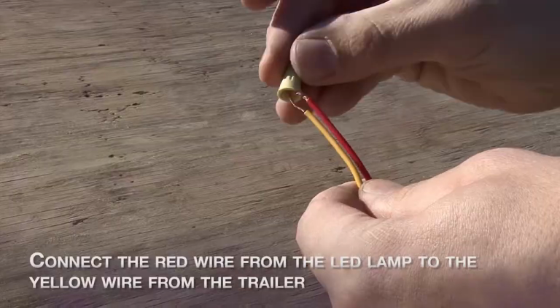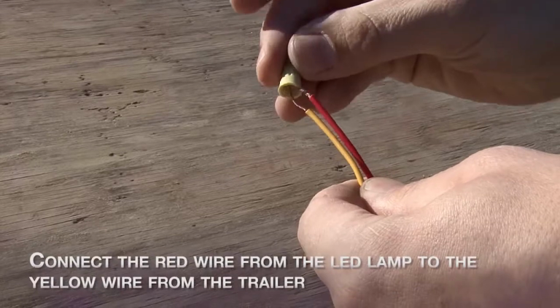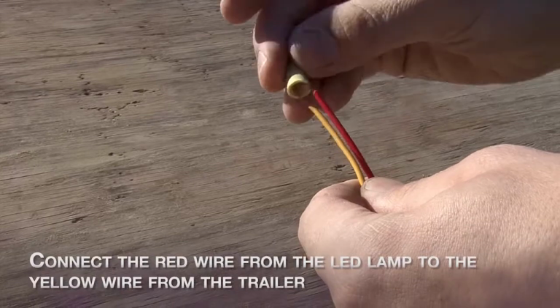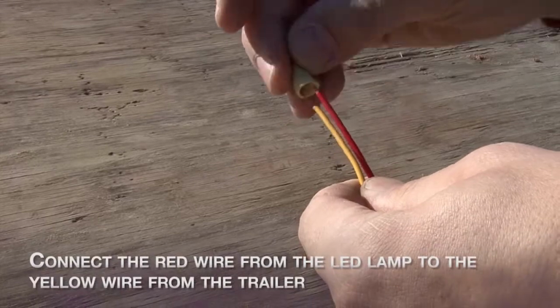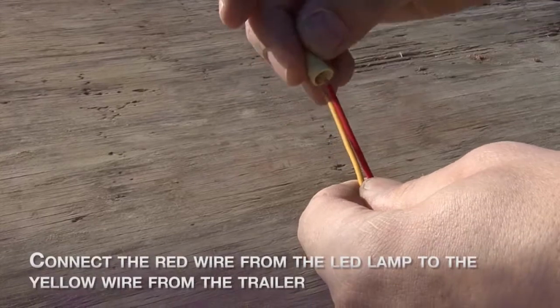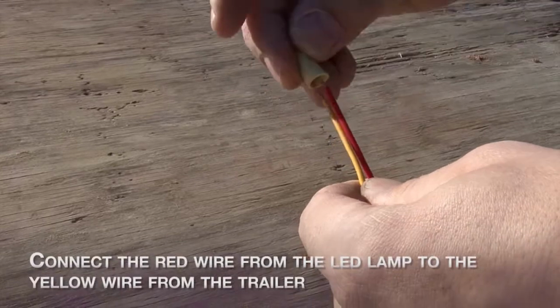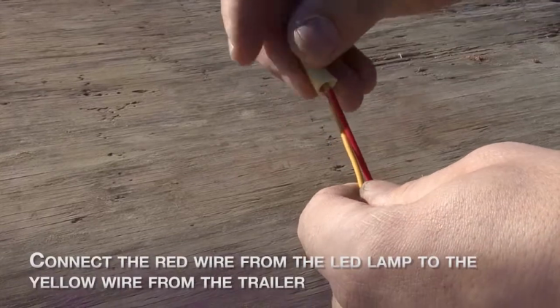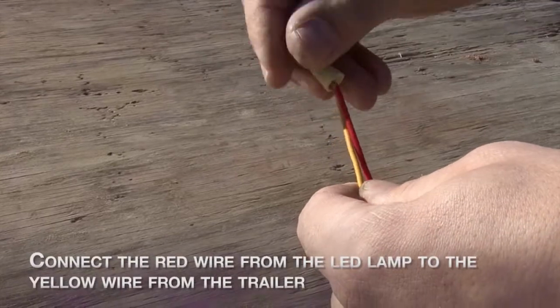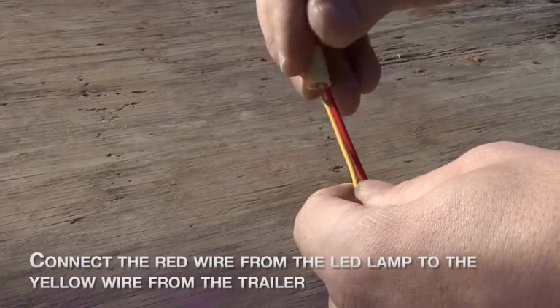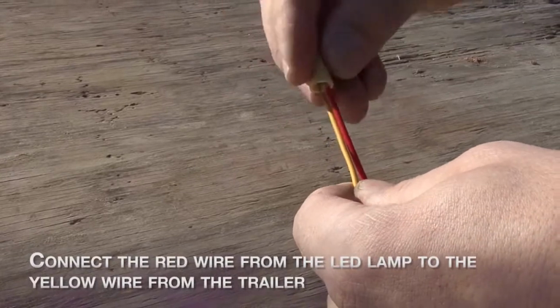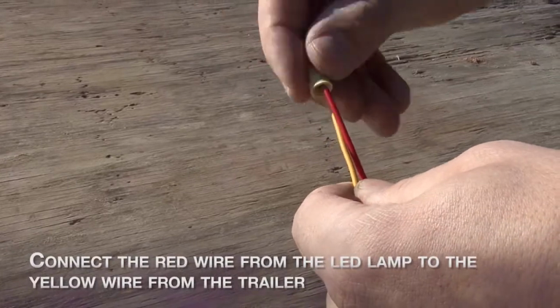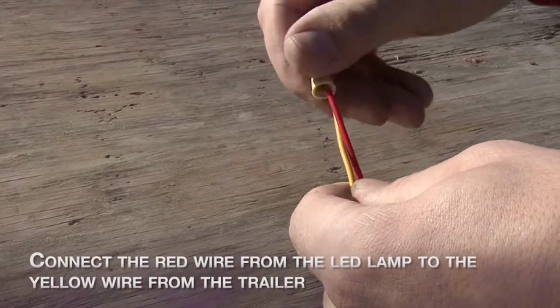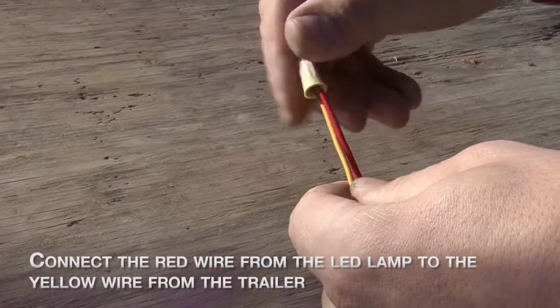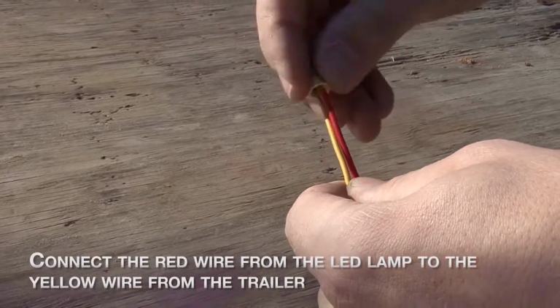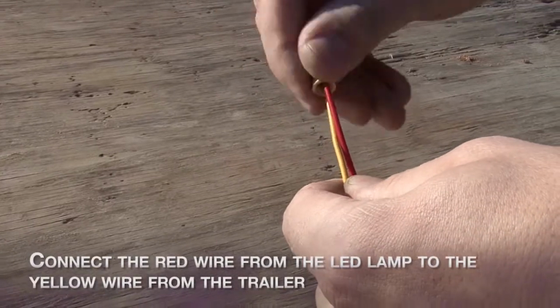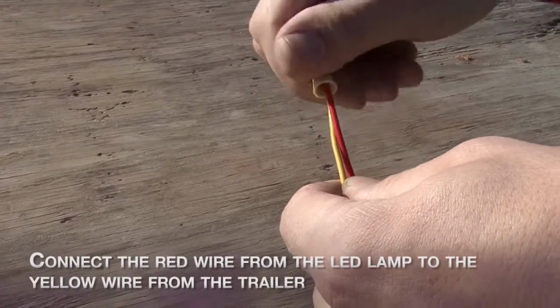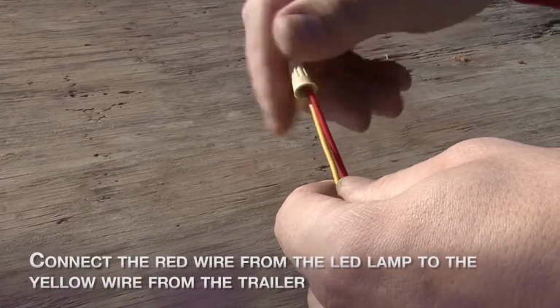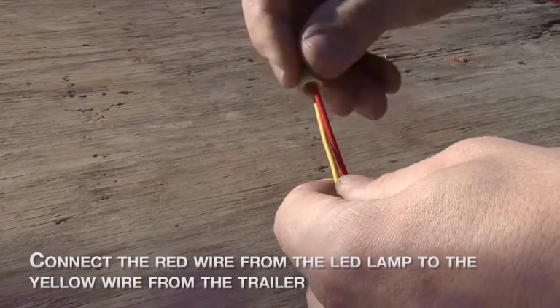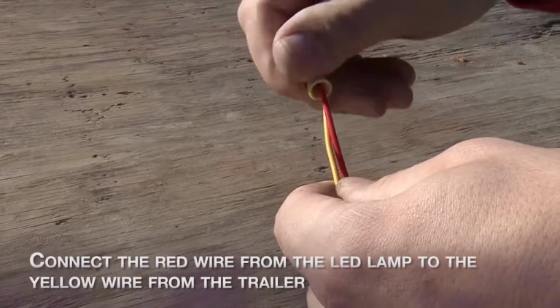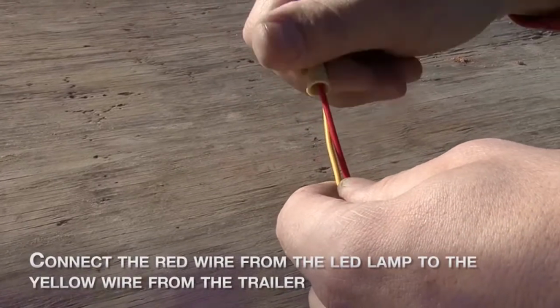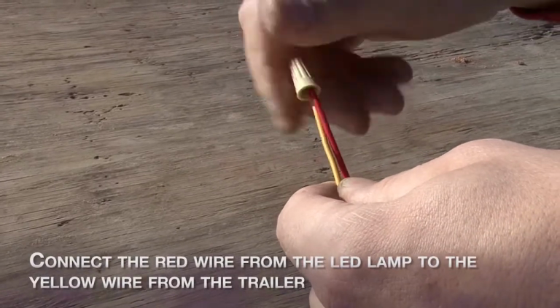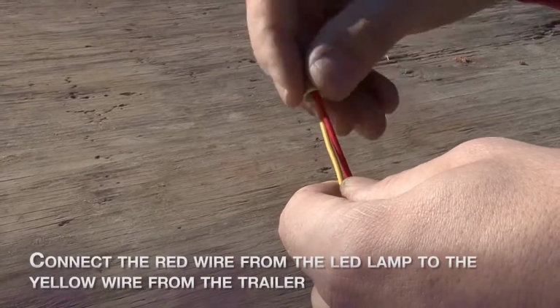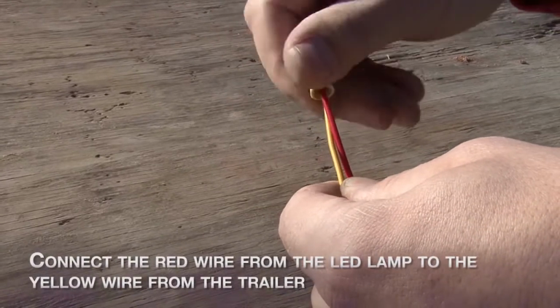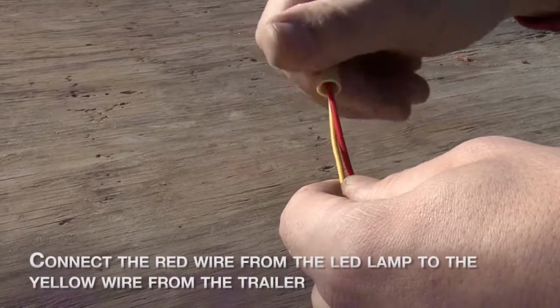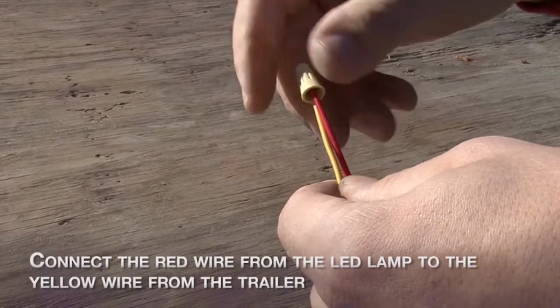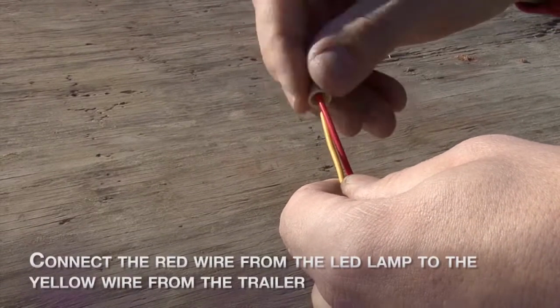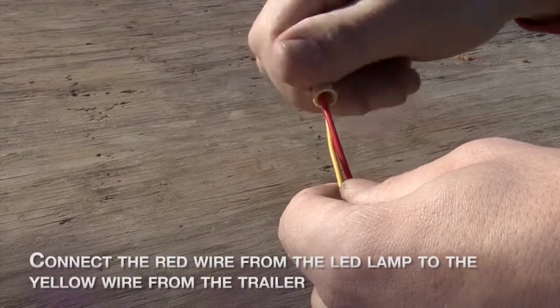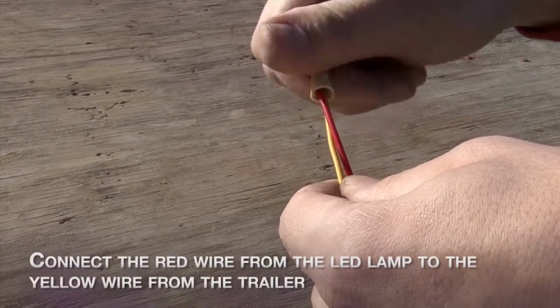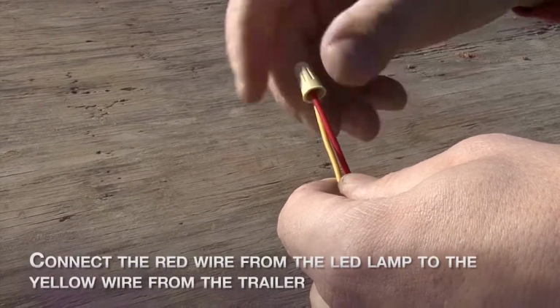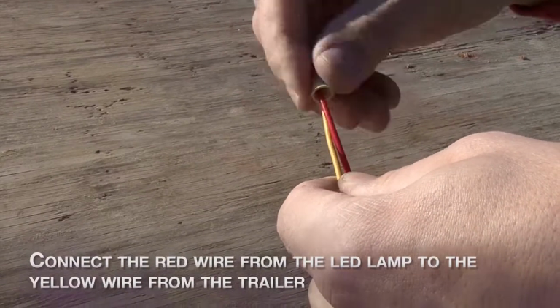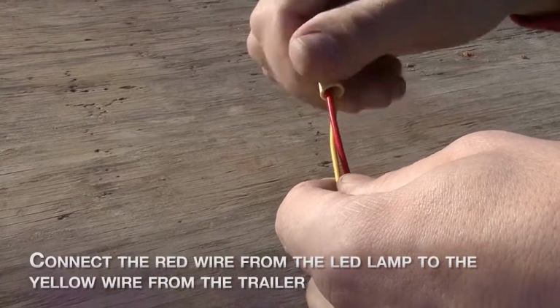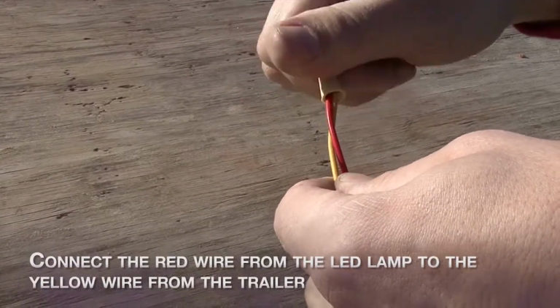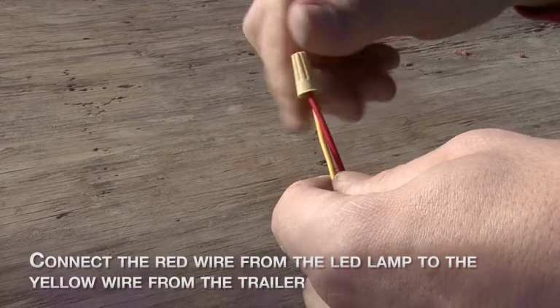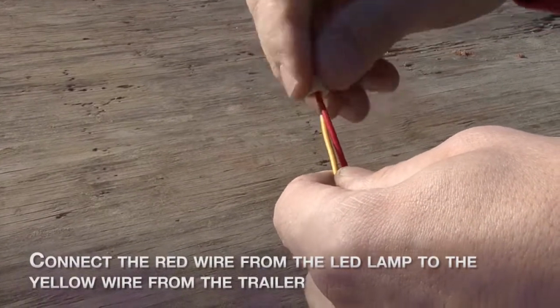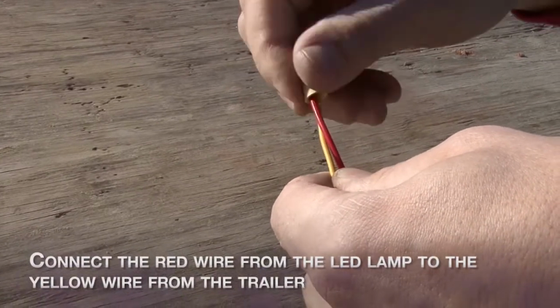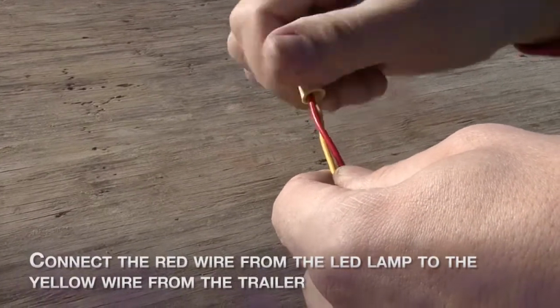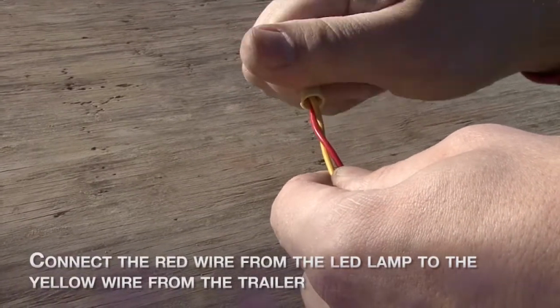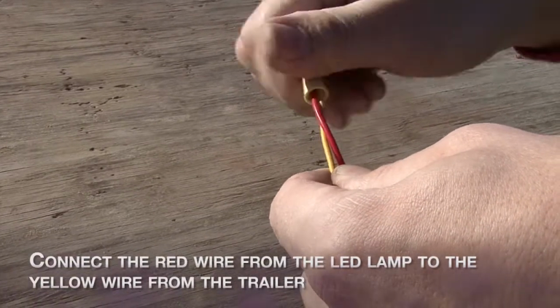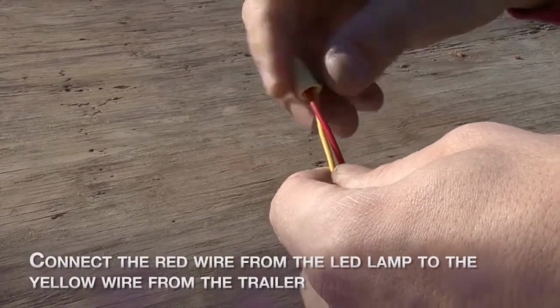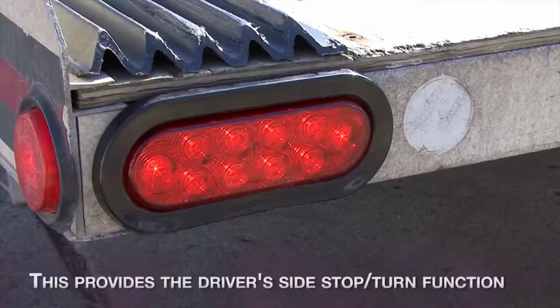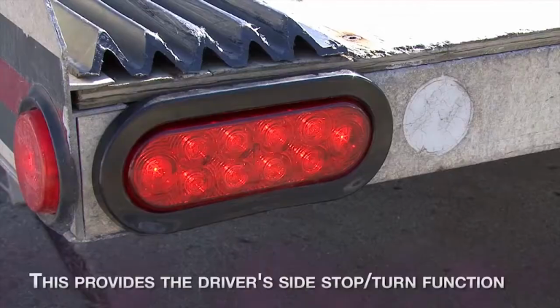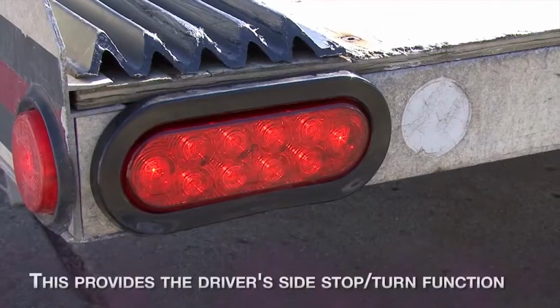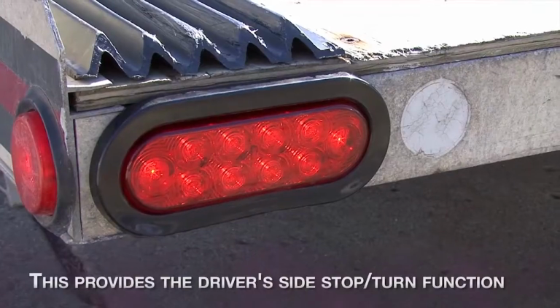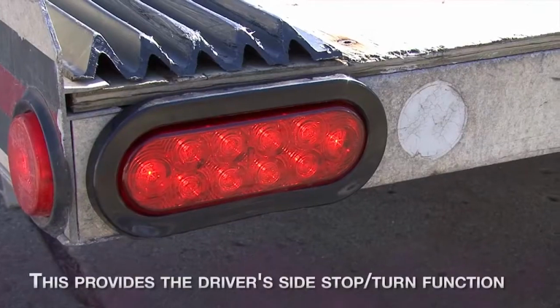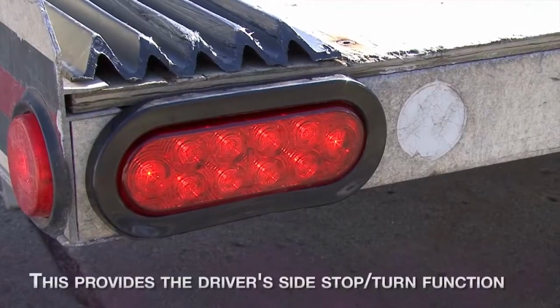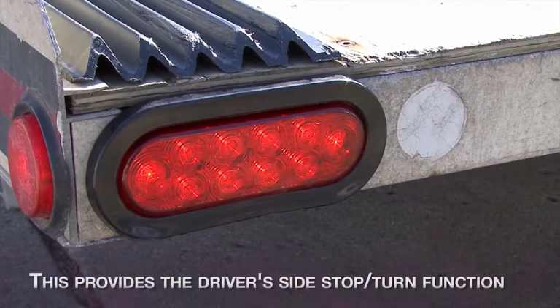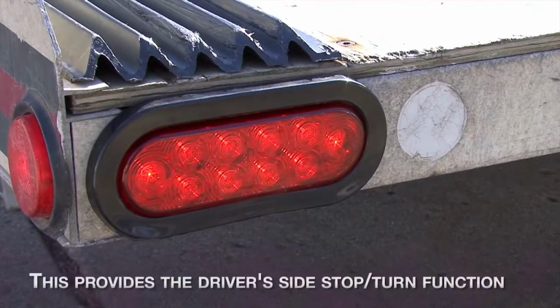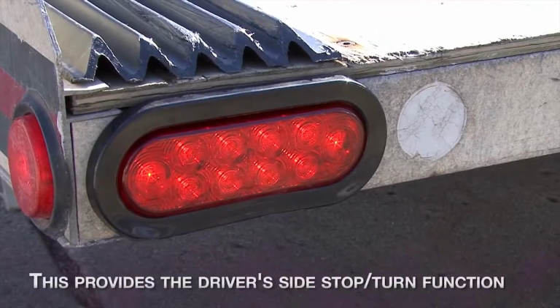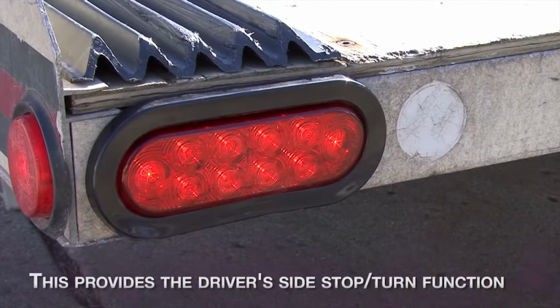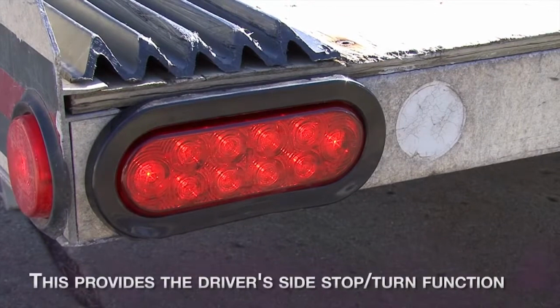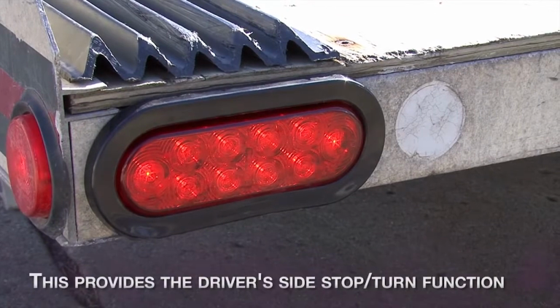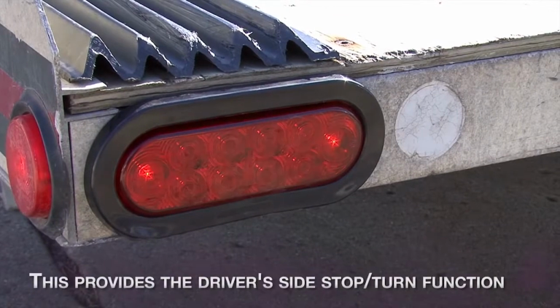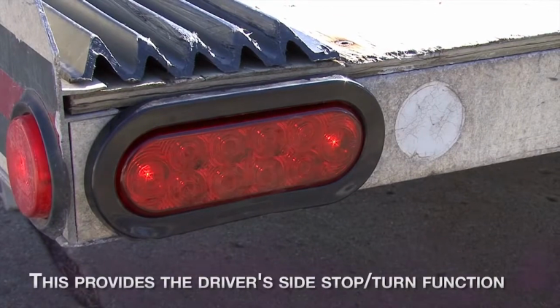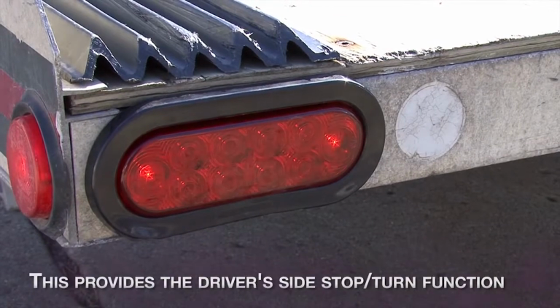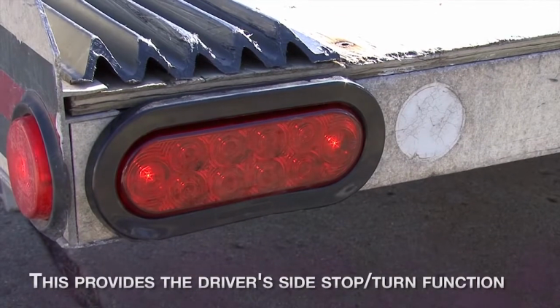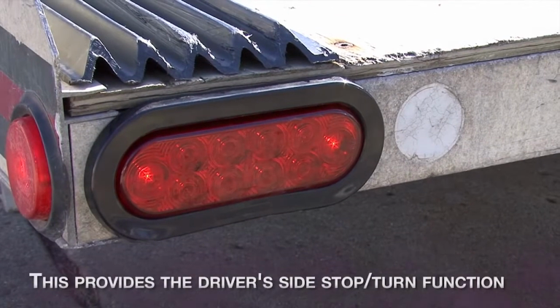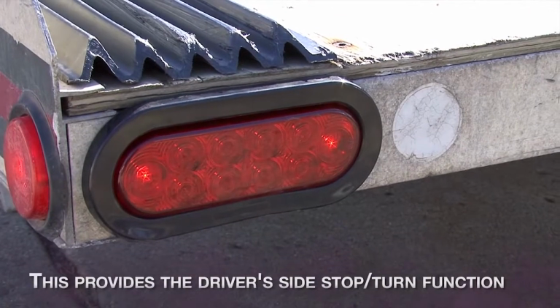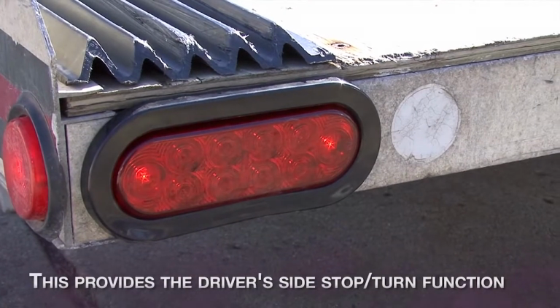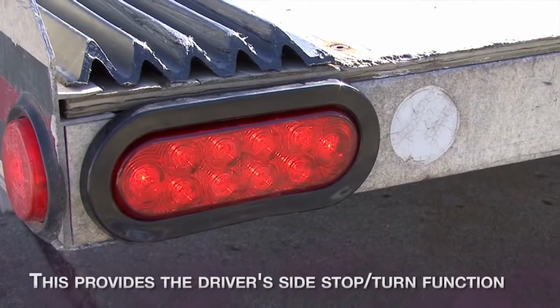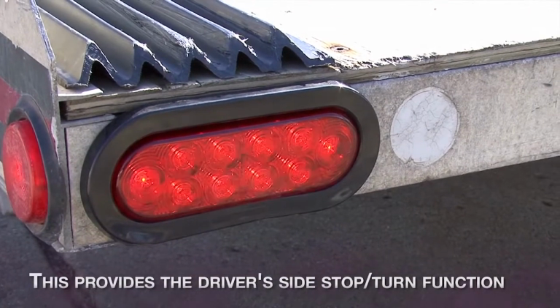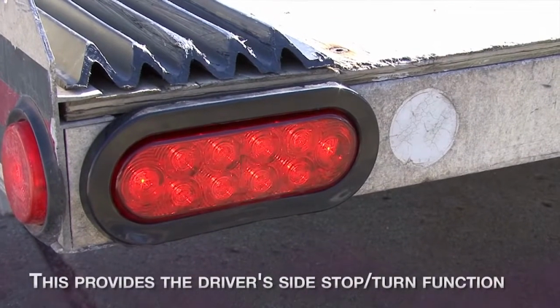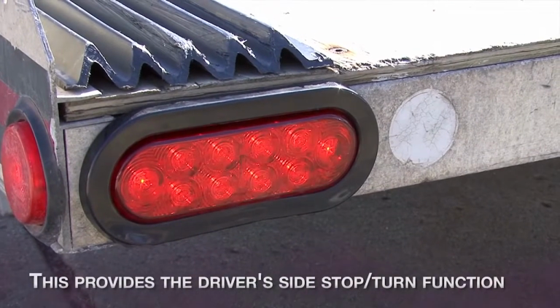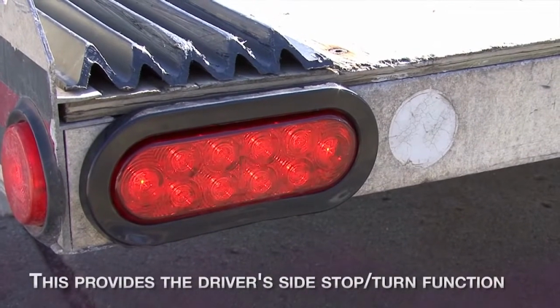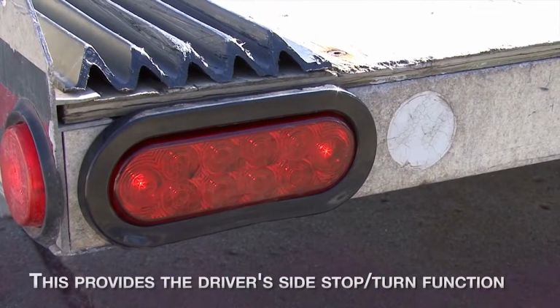Connect the red wire from the LED lamp to the yellow wire of the trailer. This will provide driver's side stop turn function.